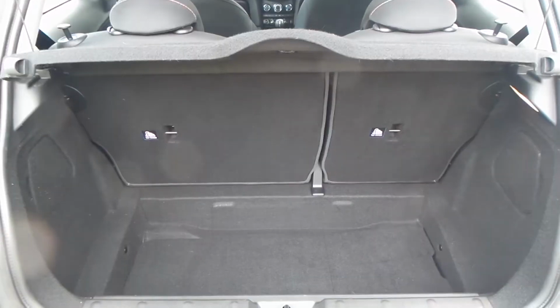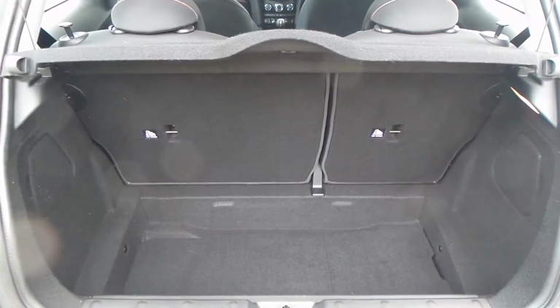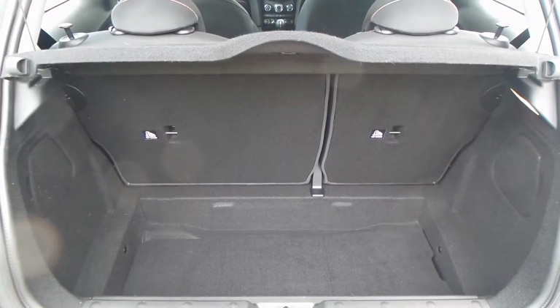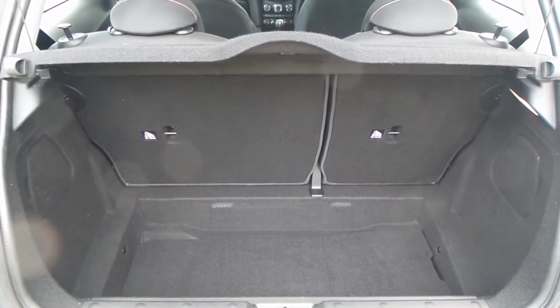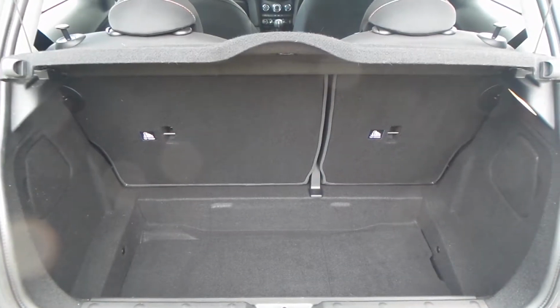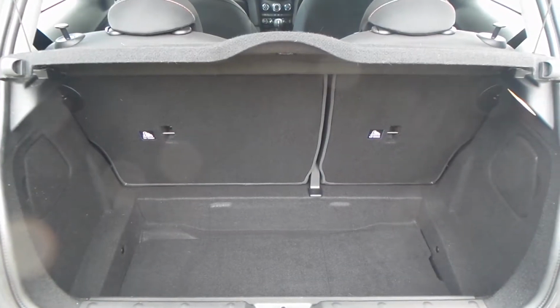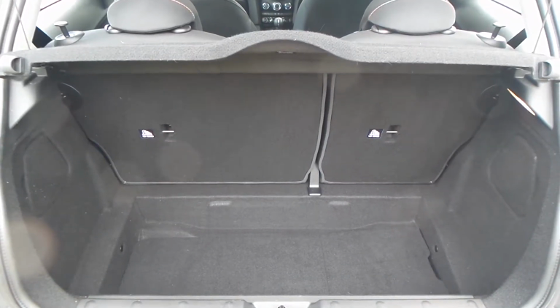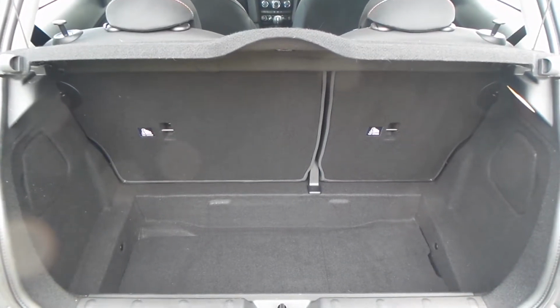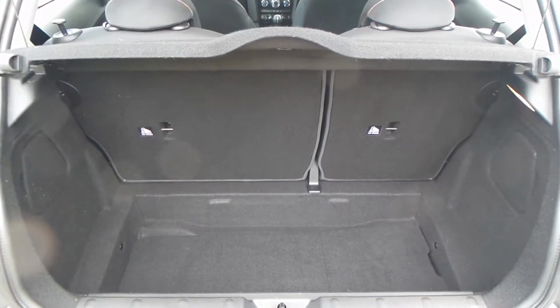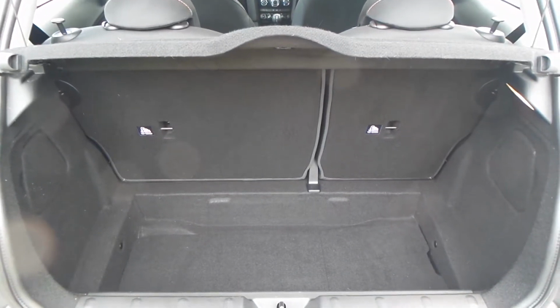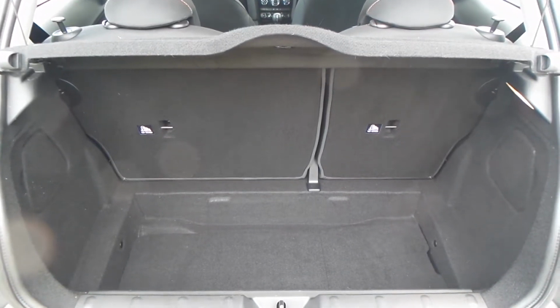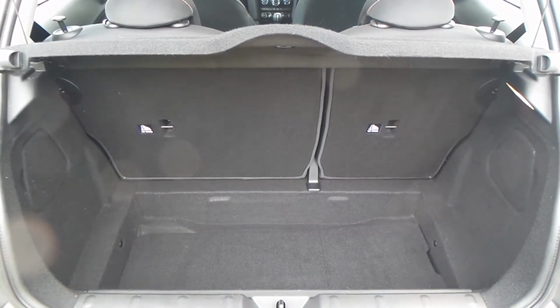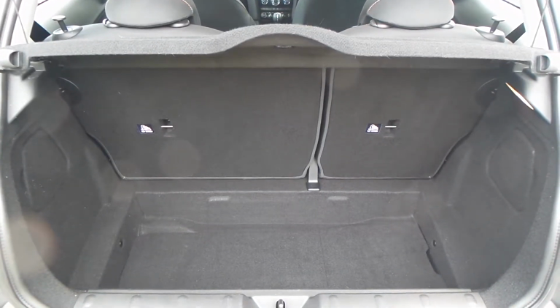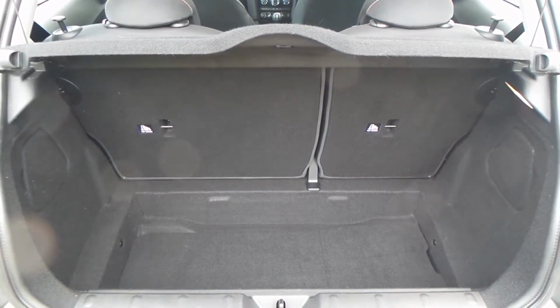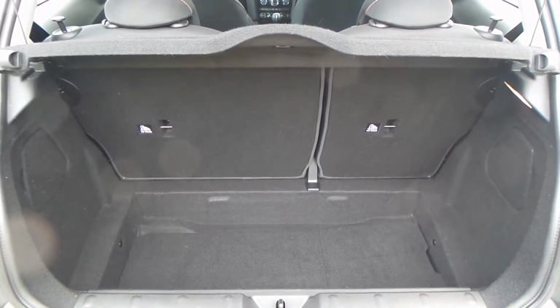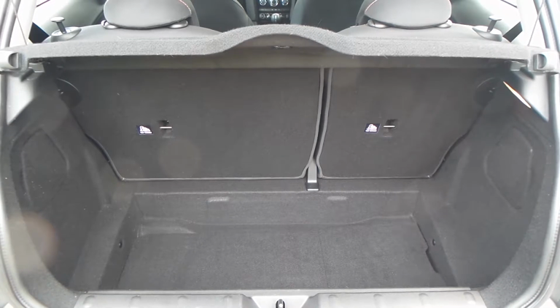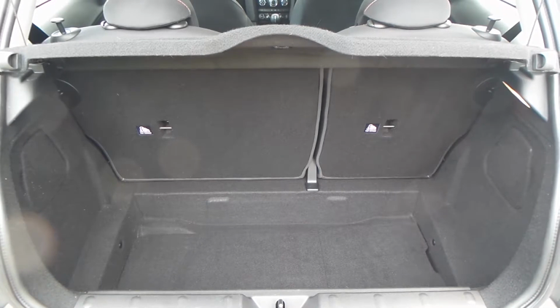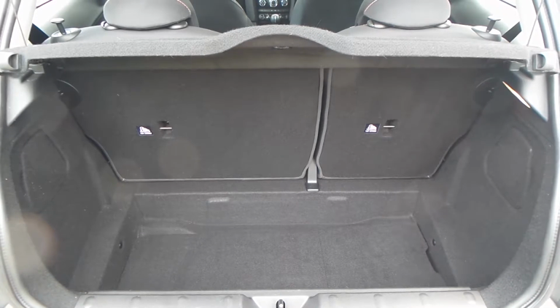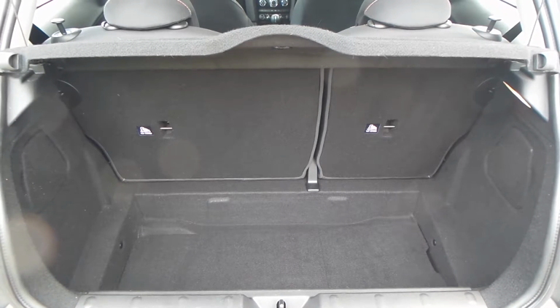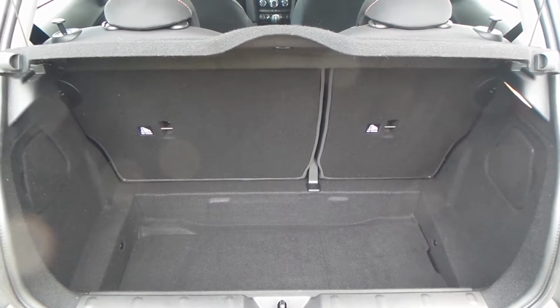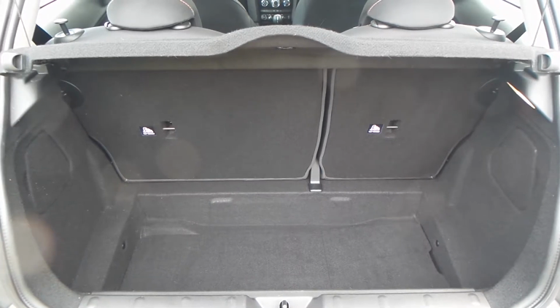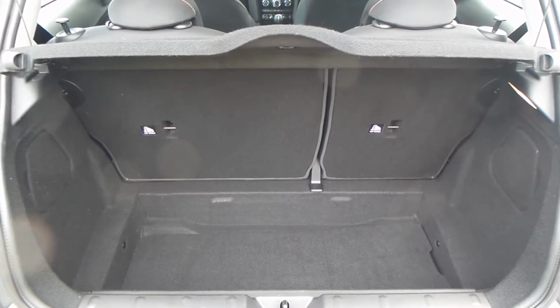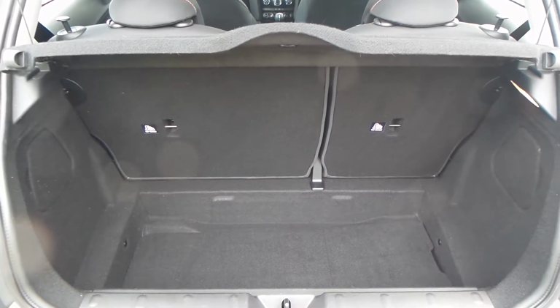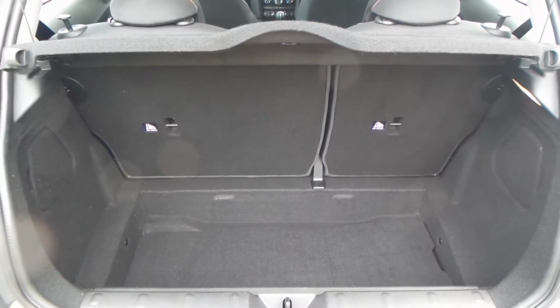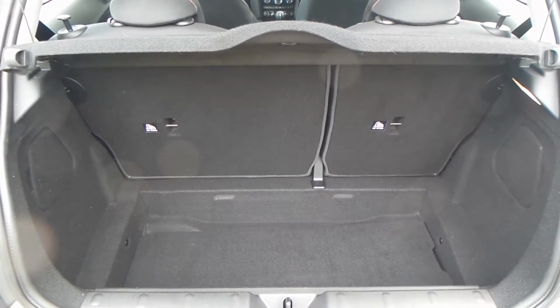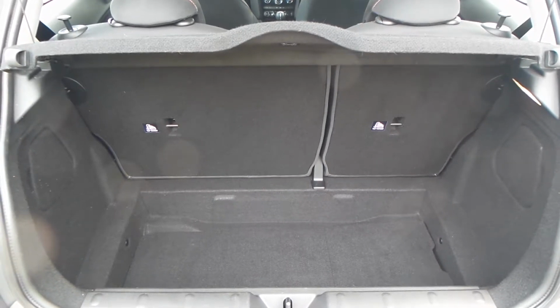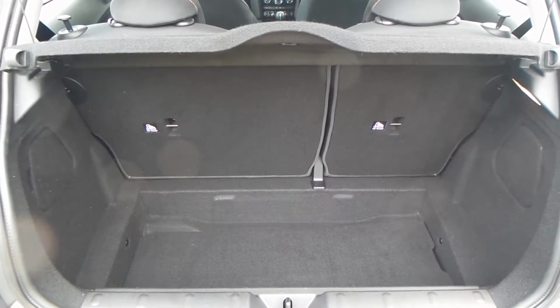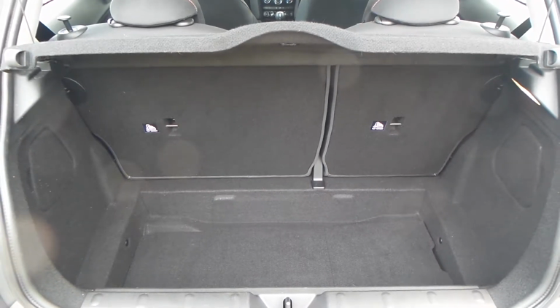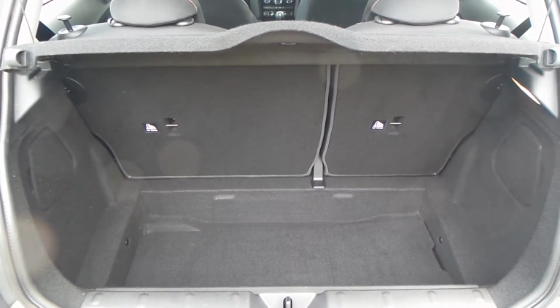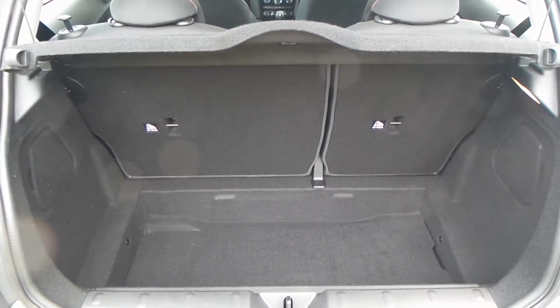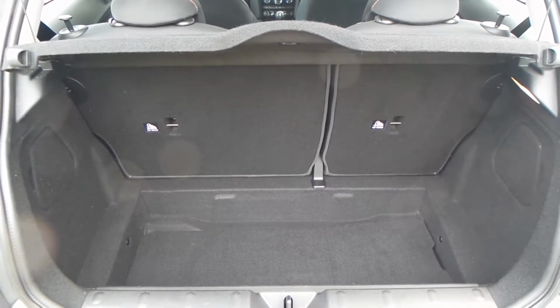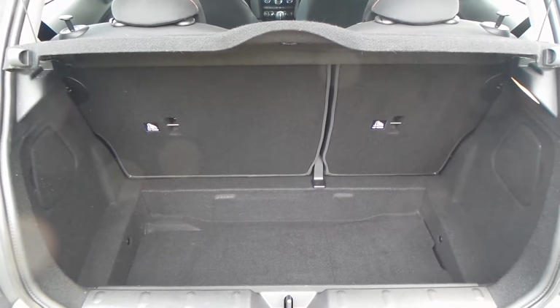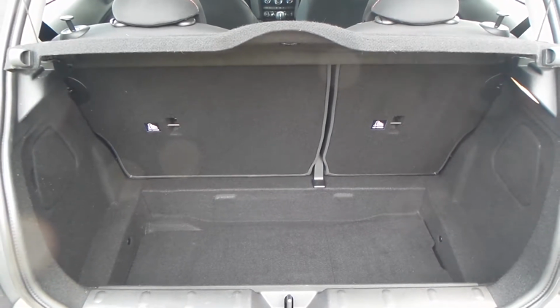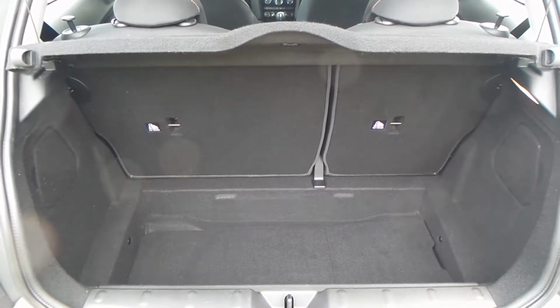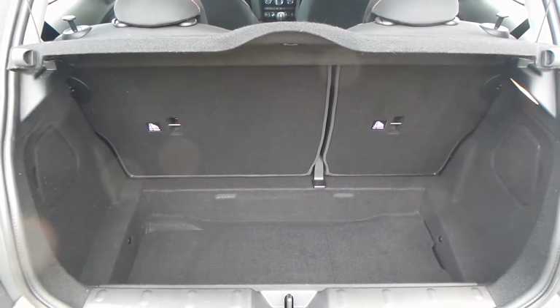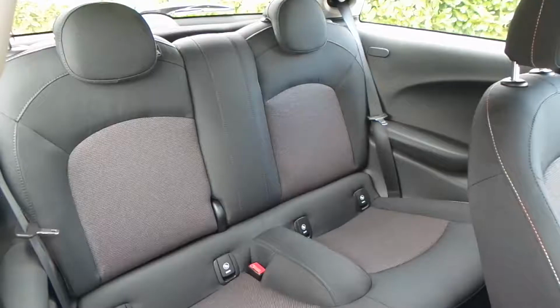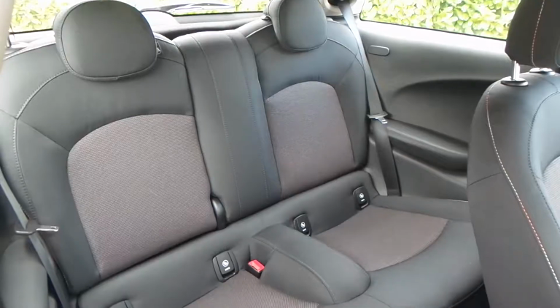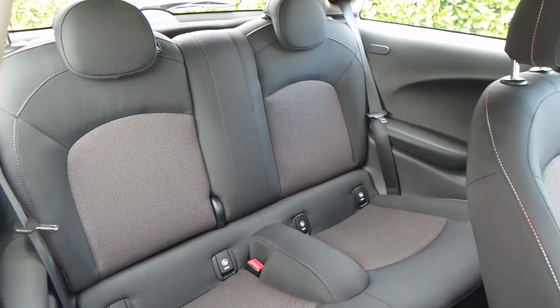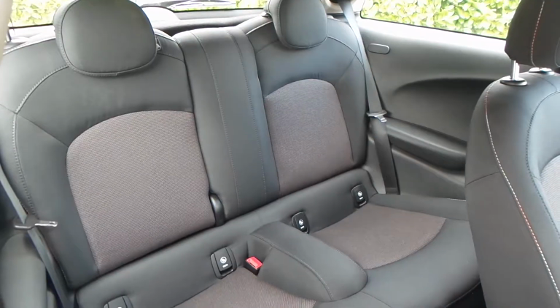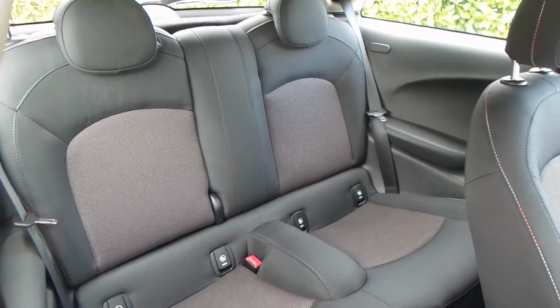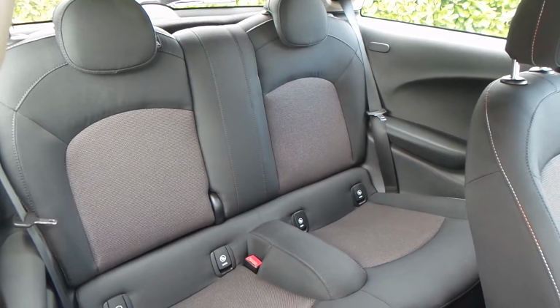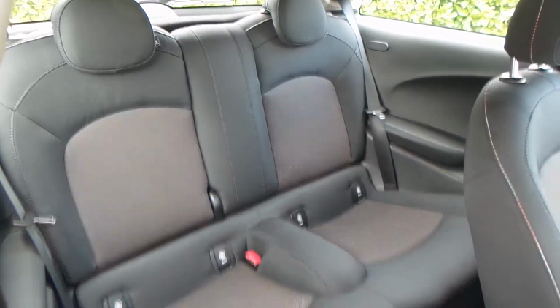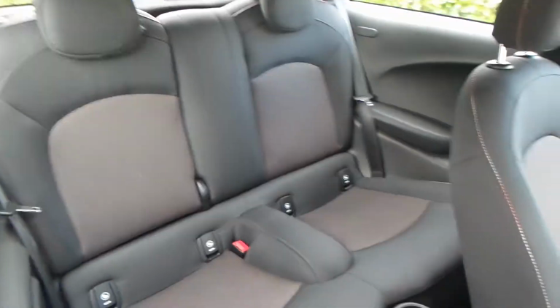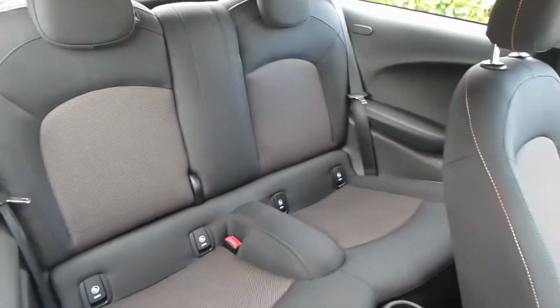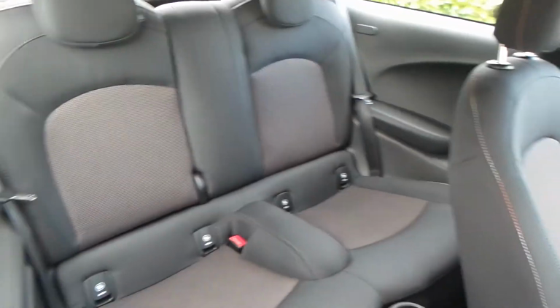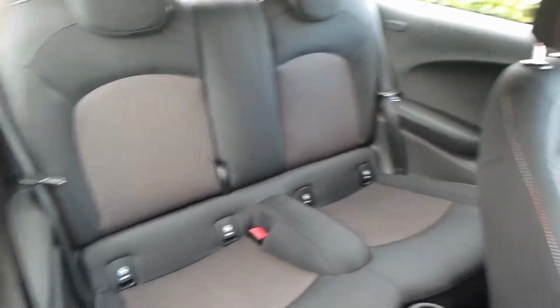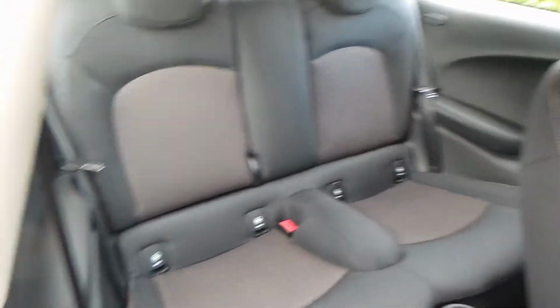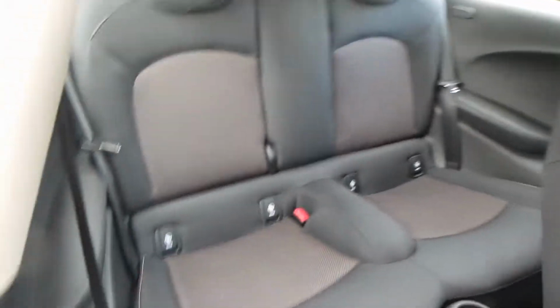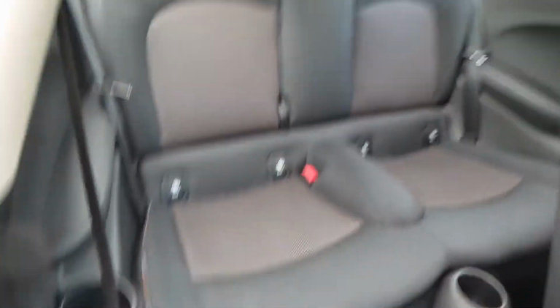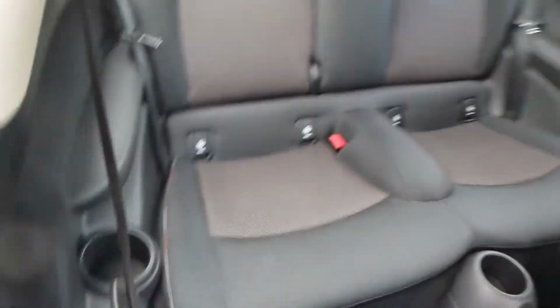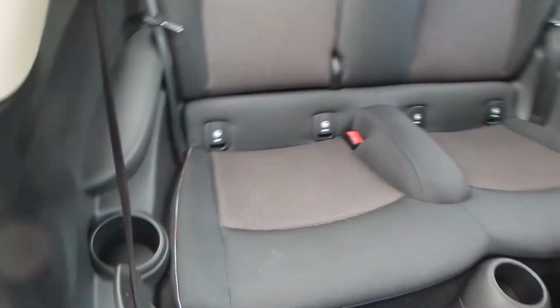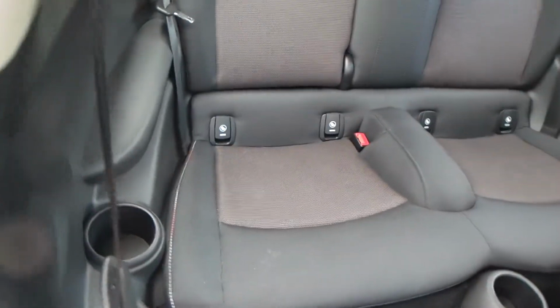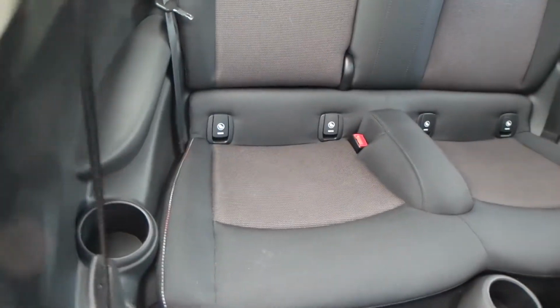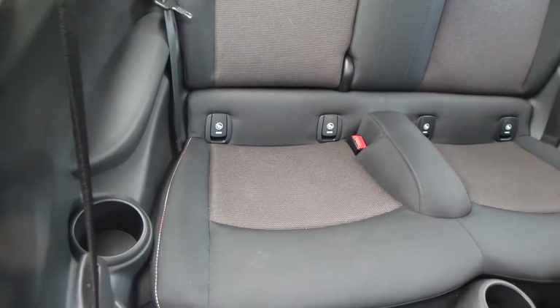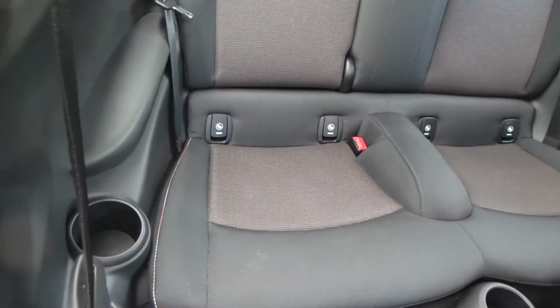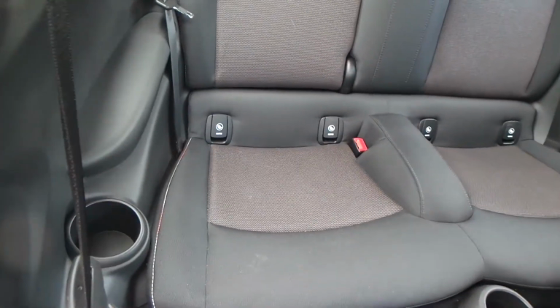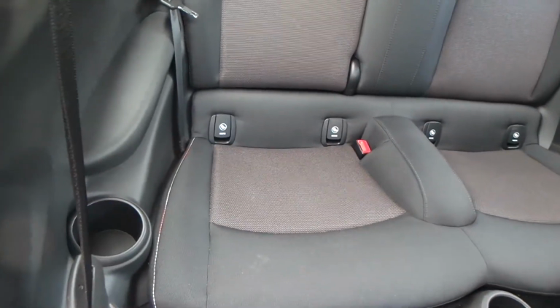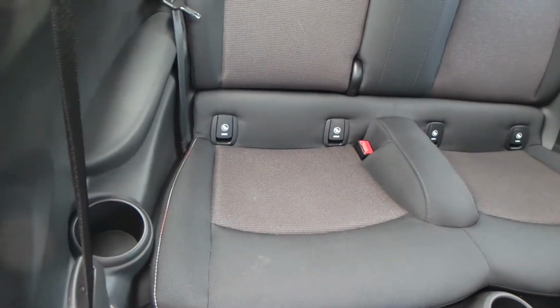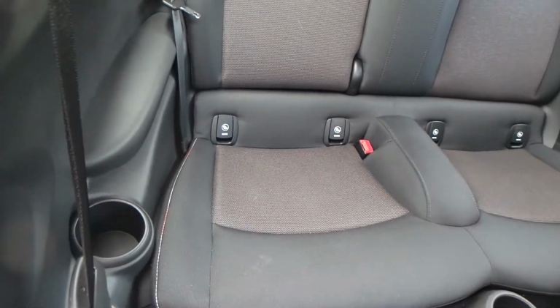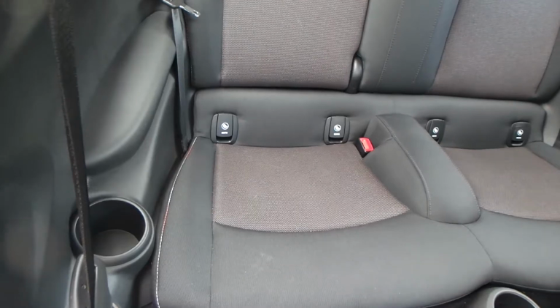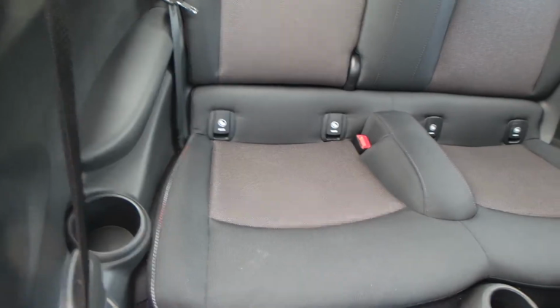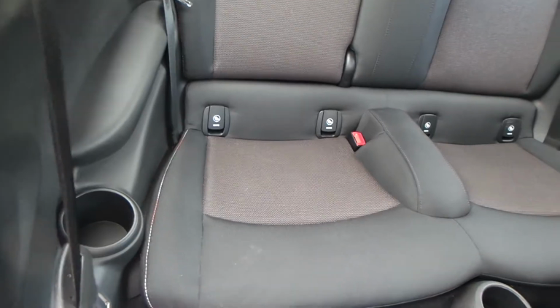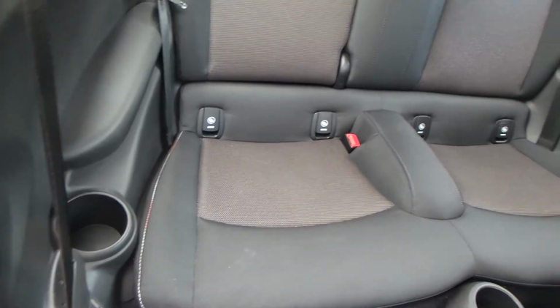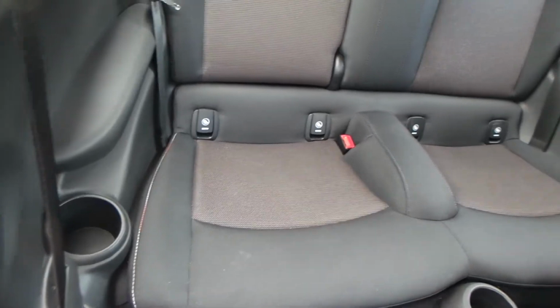You also have a really good boot size with the vehicle too. You have great space in the rear seats, which also has Isofix.